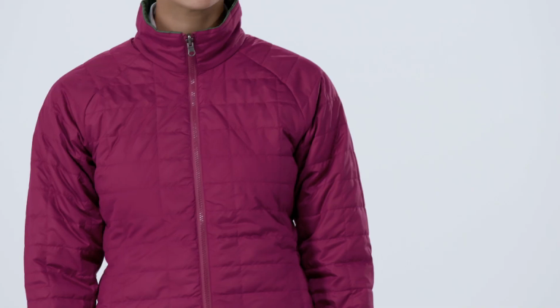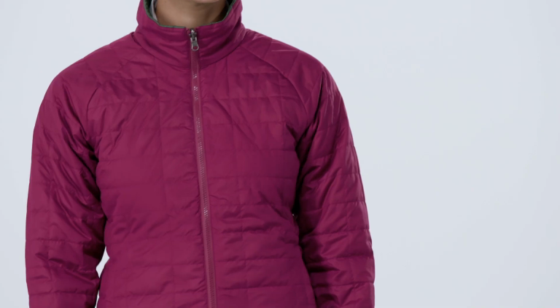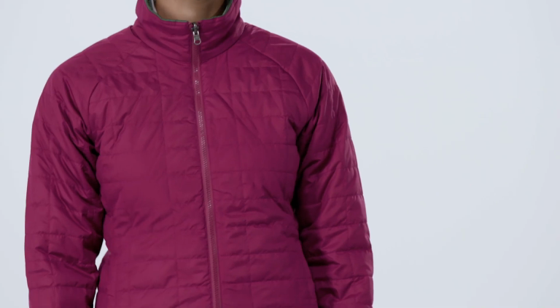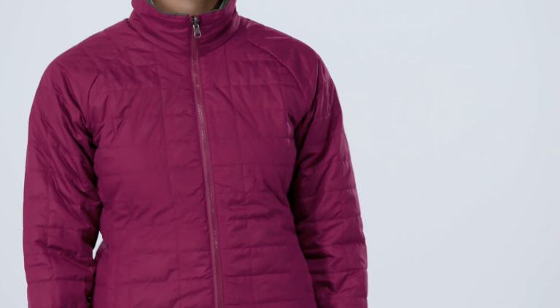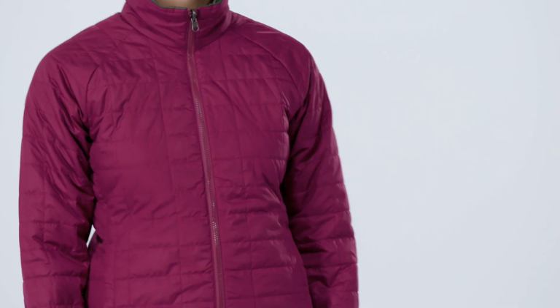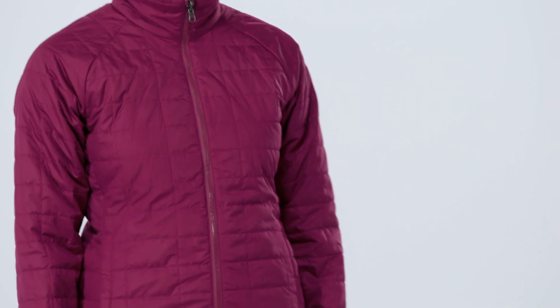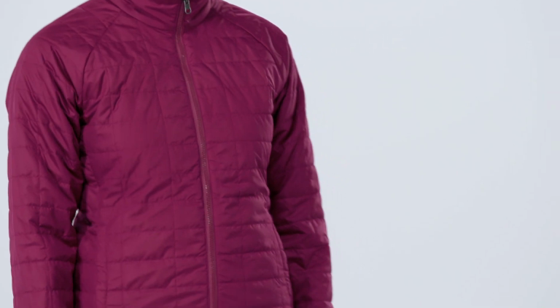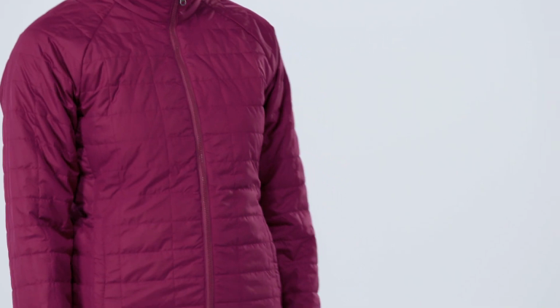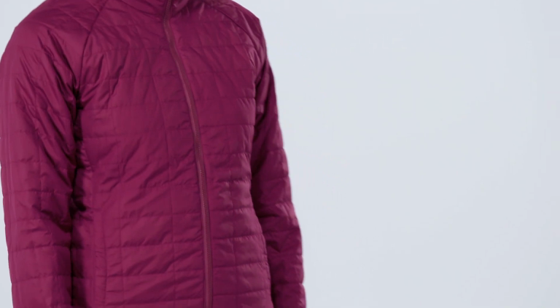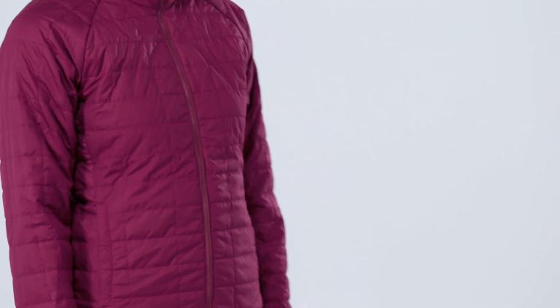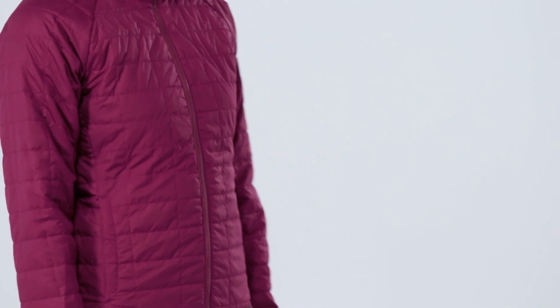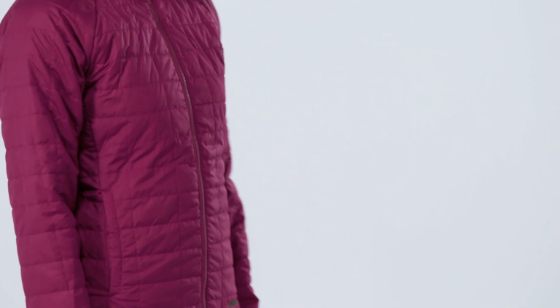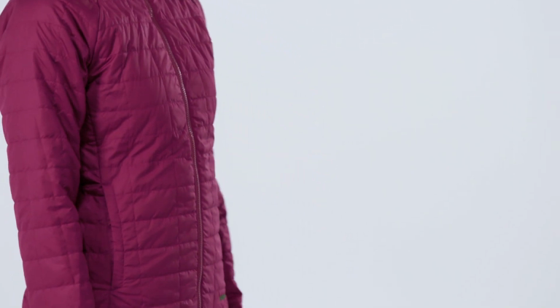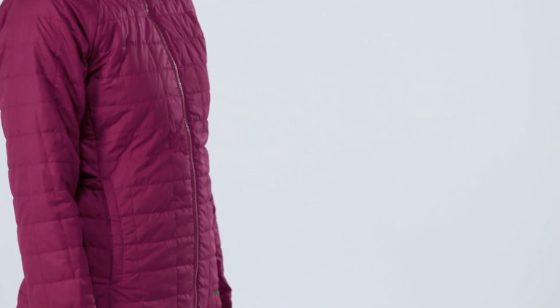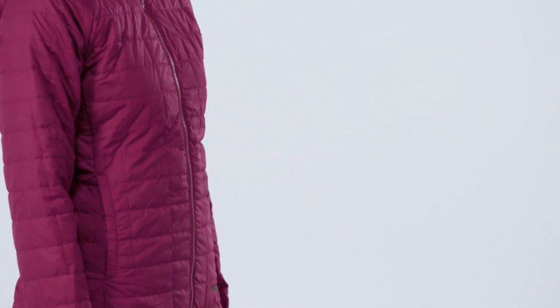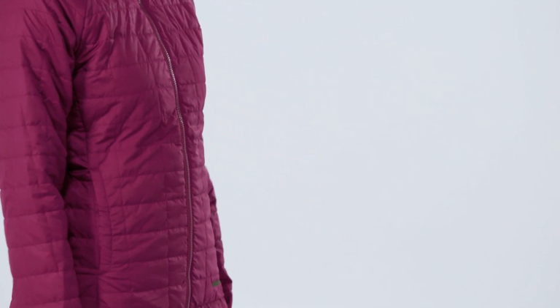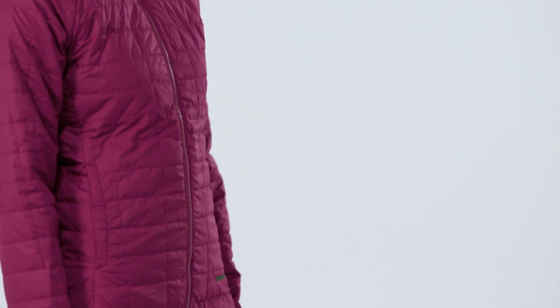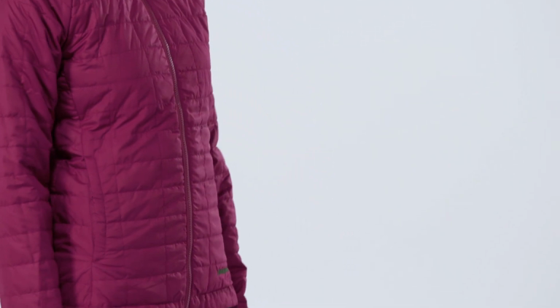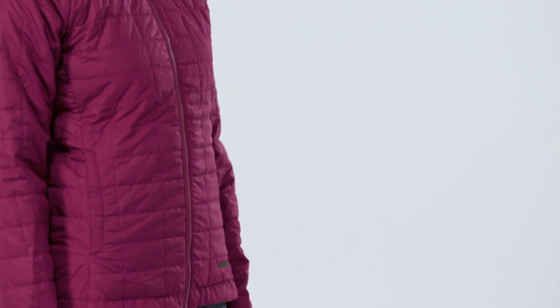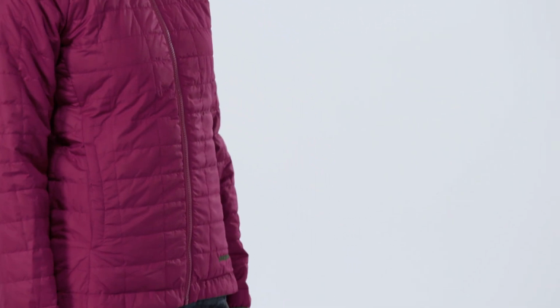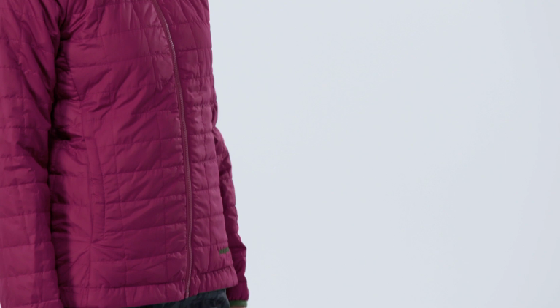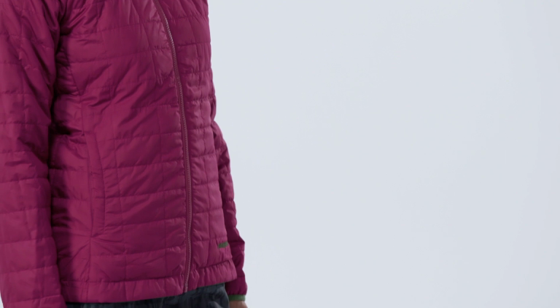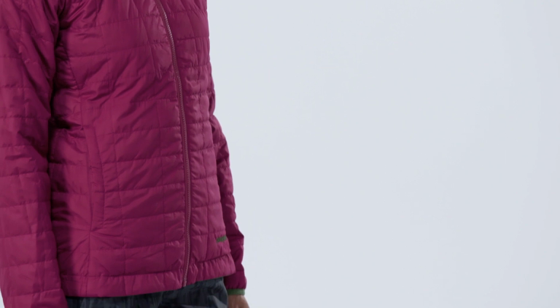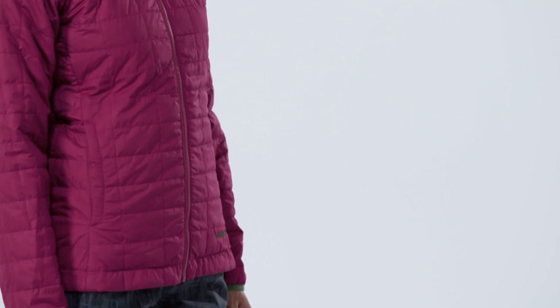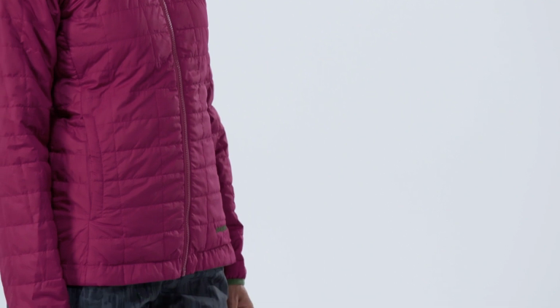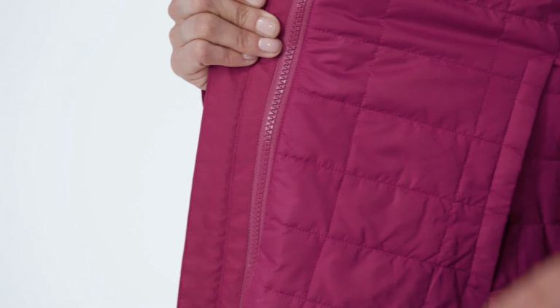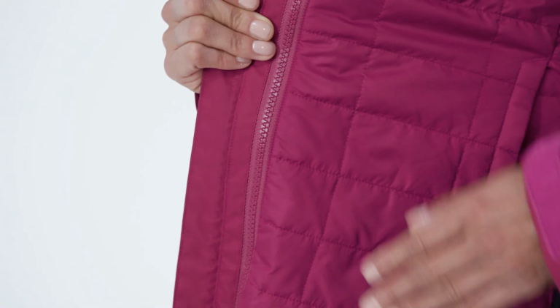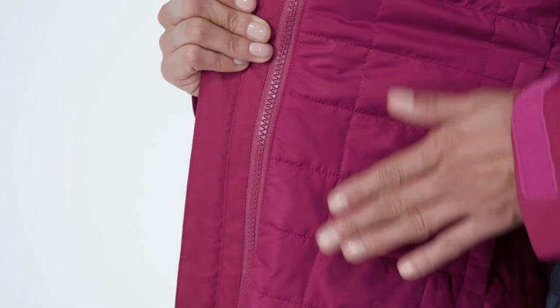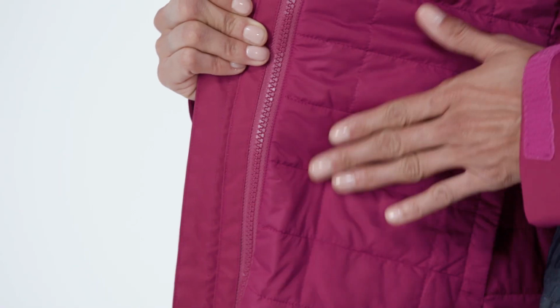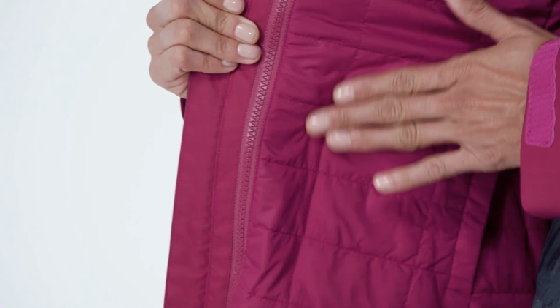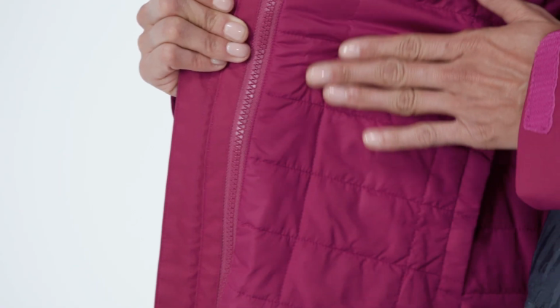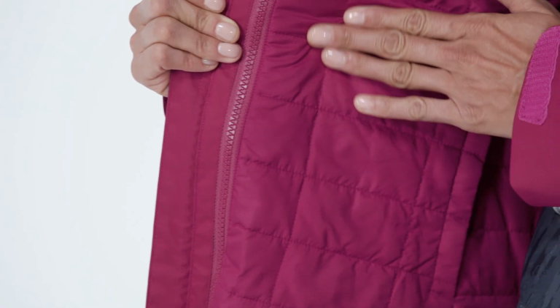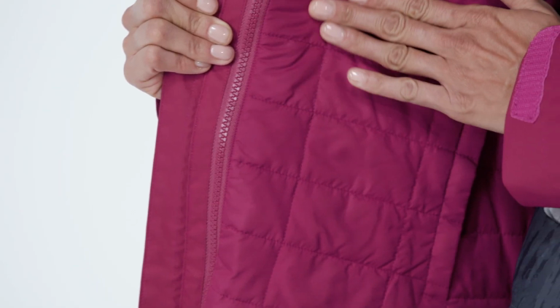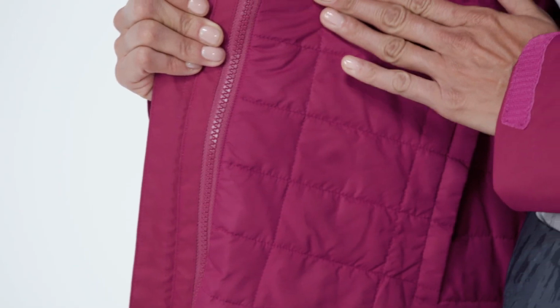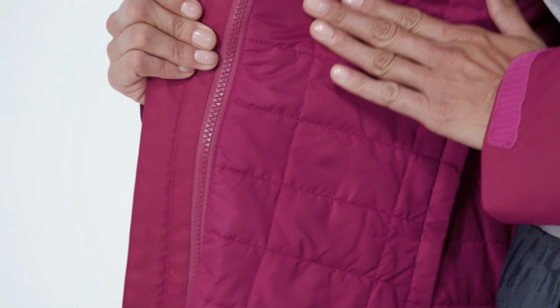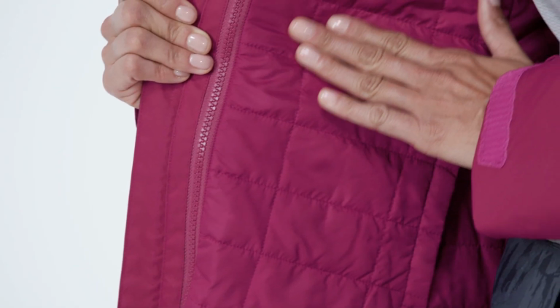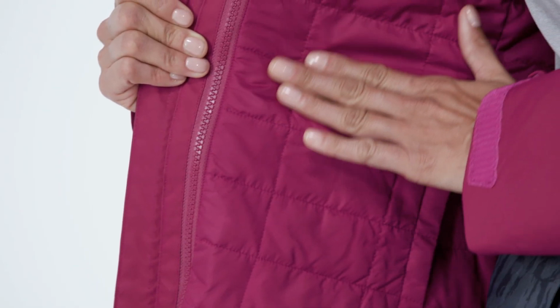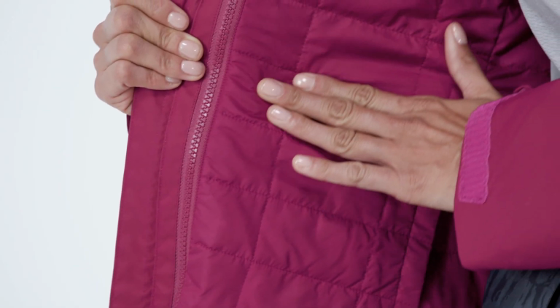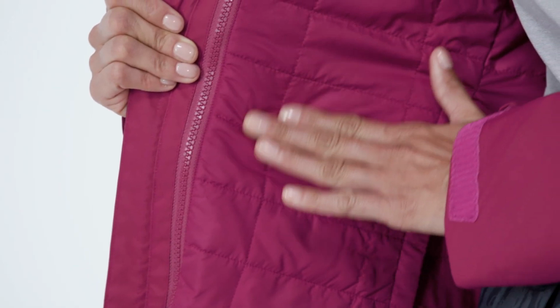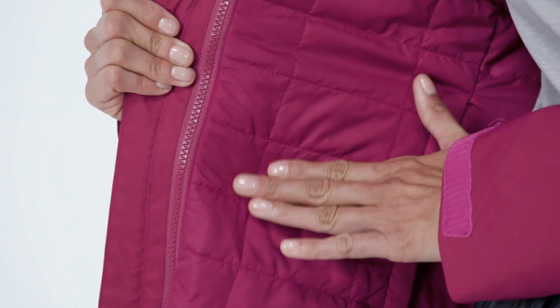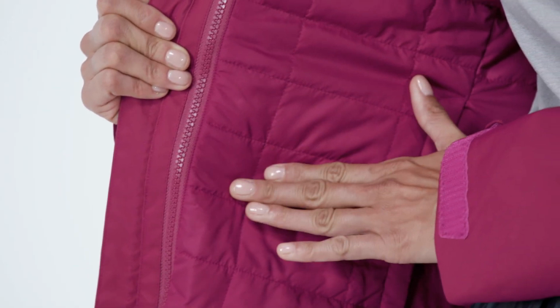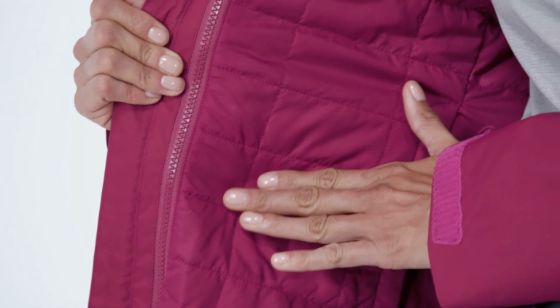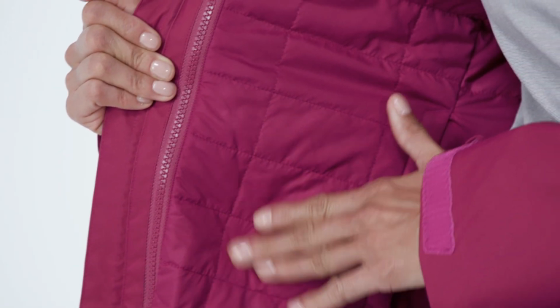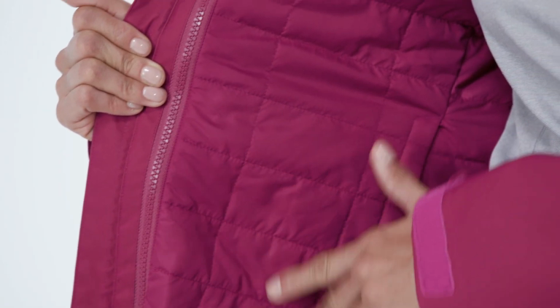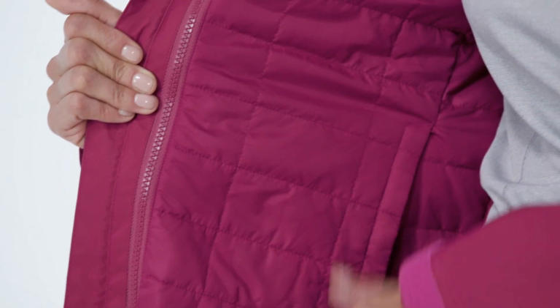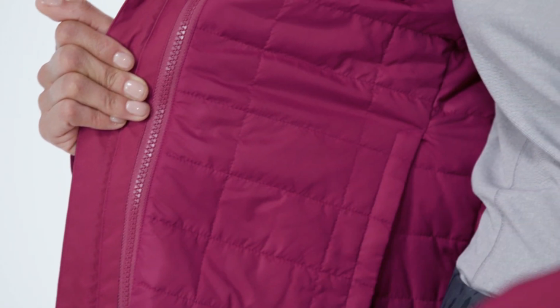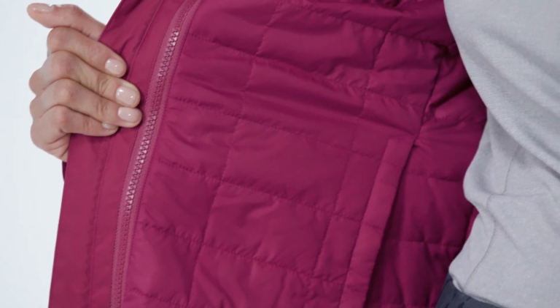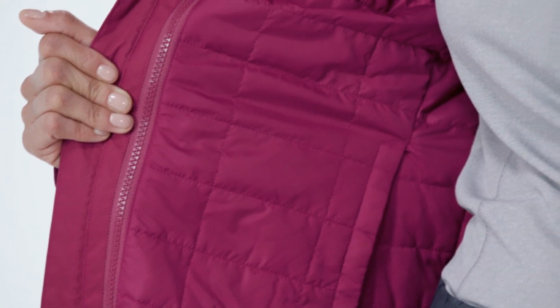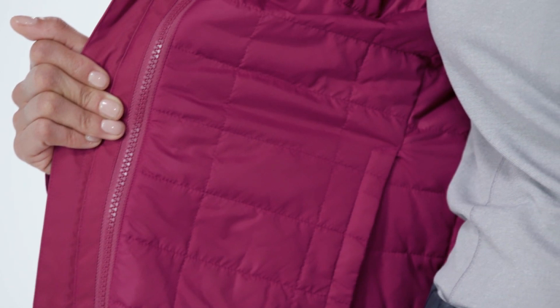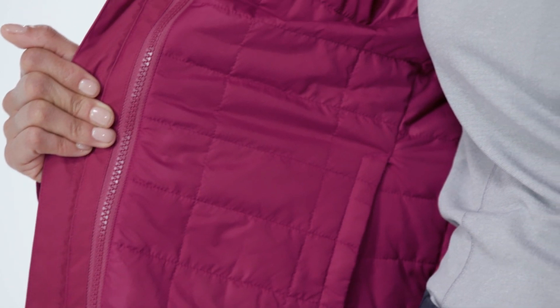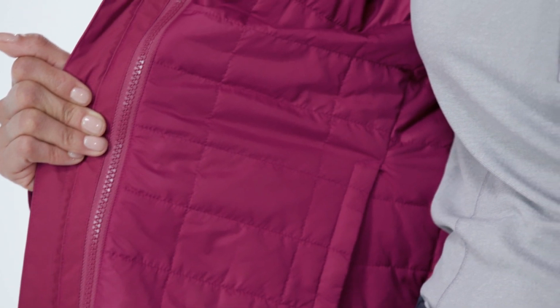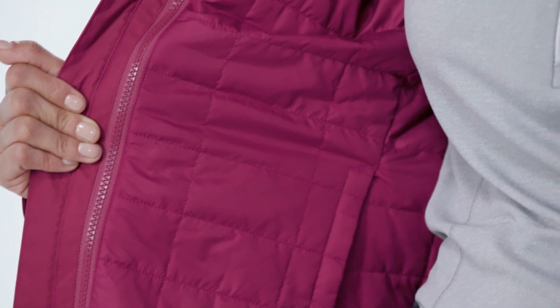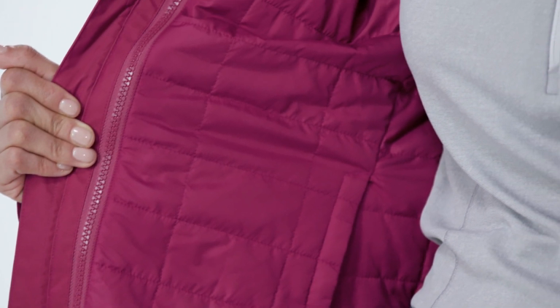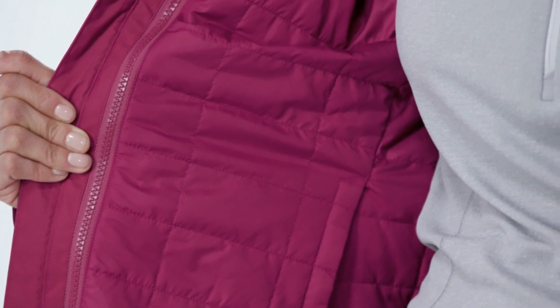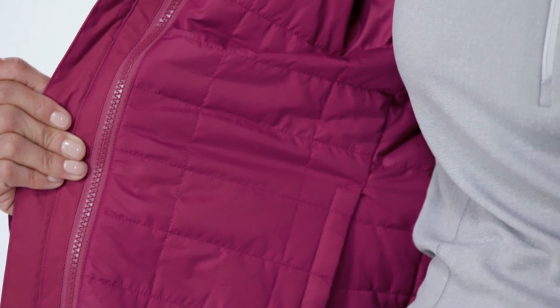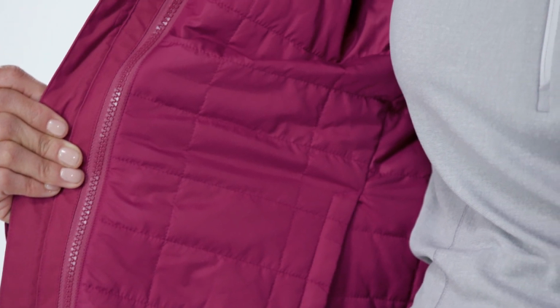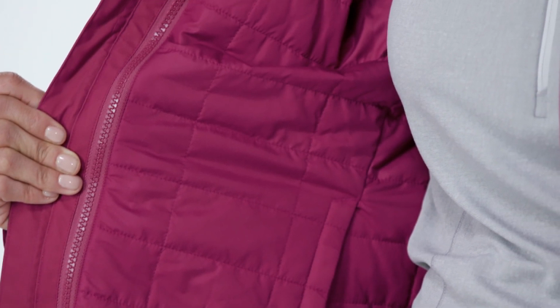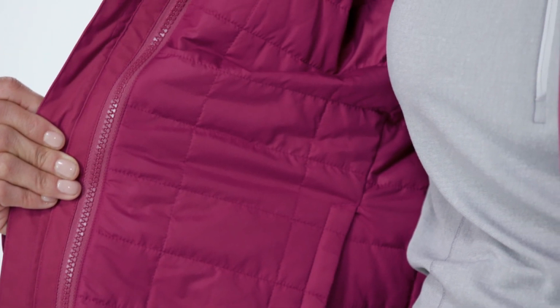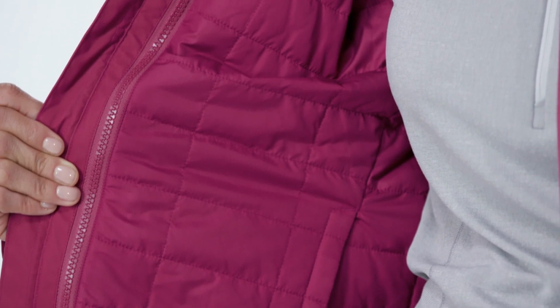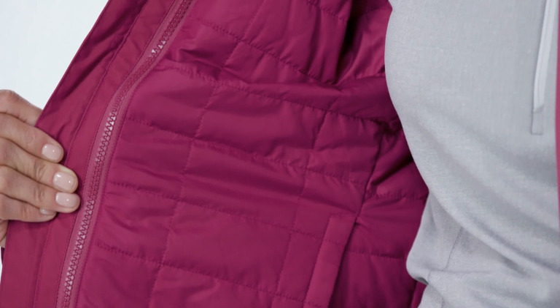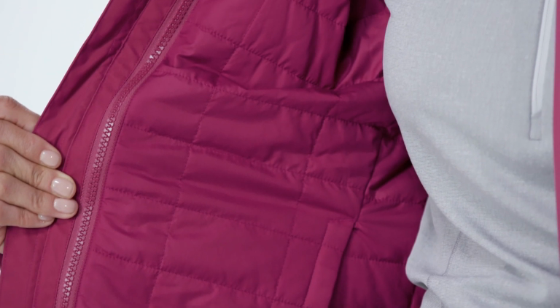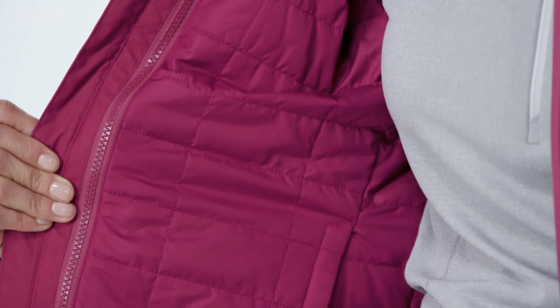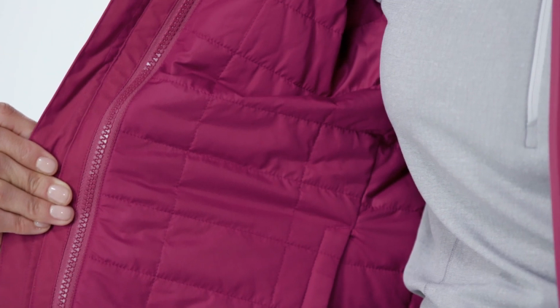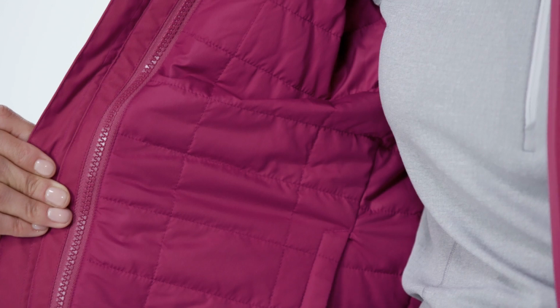For warmth, the reversible zip-out jacket is insulated with 60-gram Thermogreen polyester with 90% recycled content.